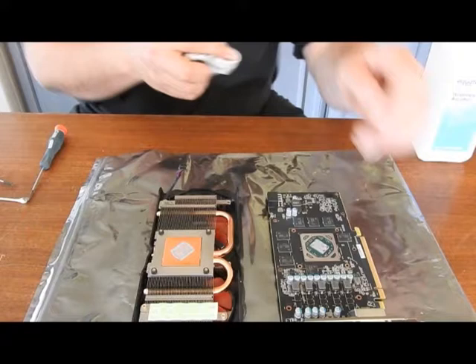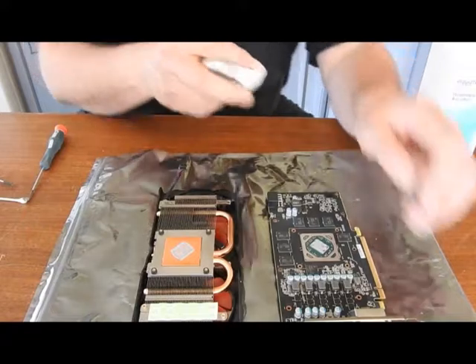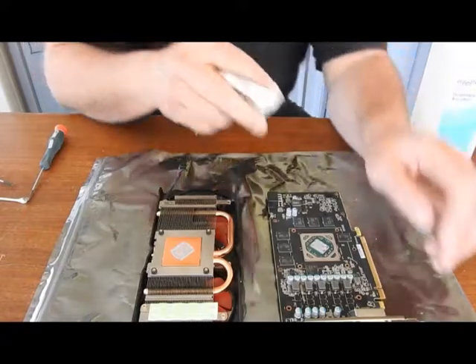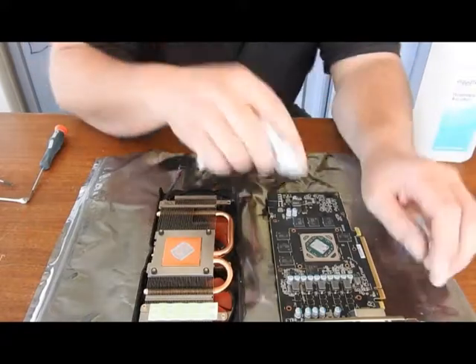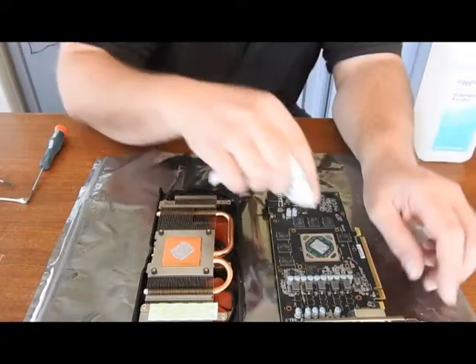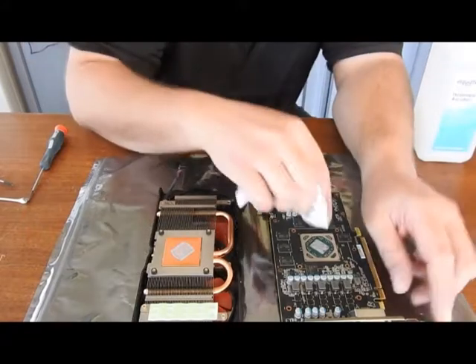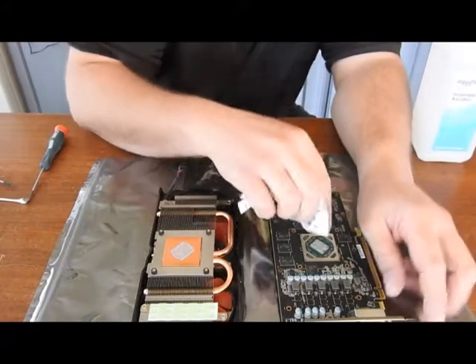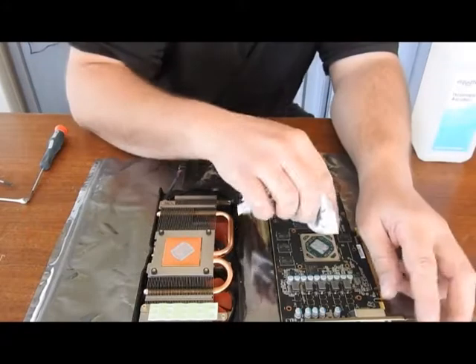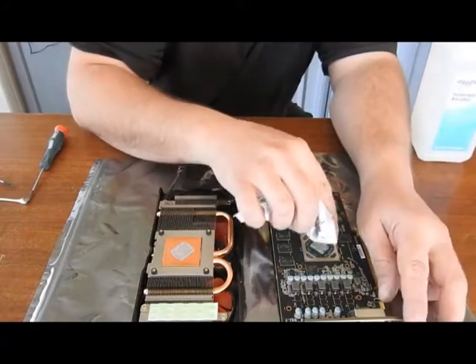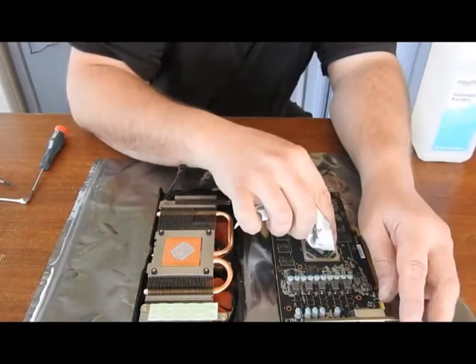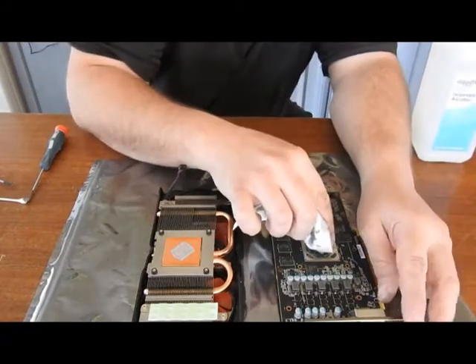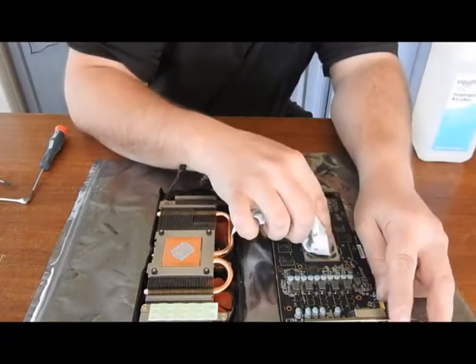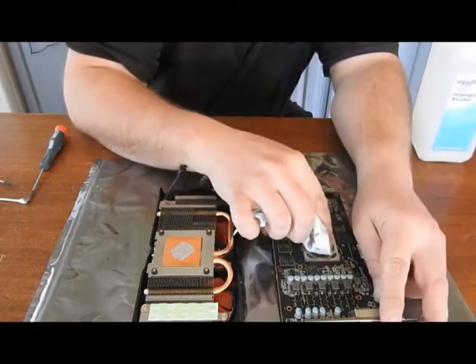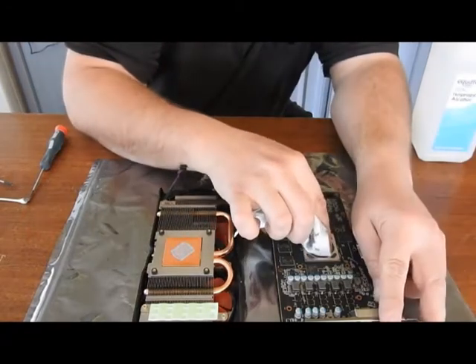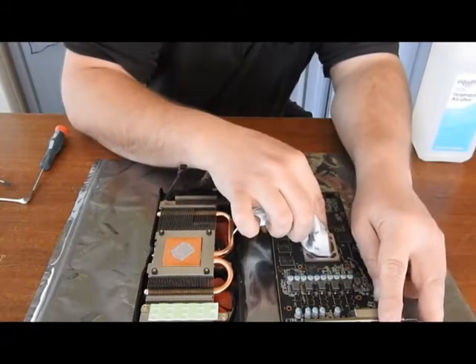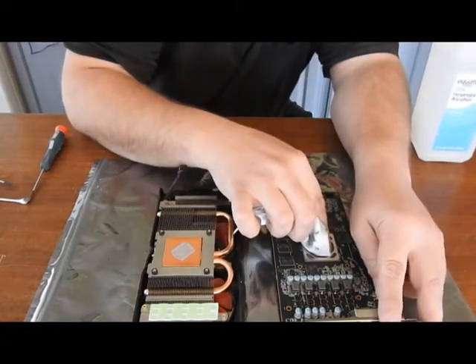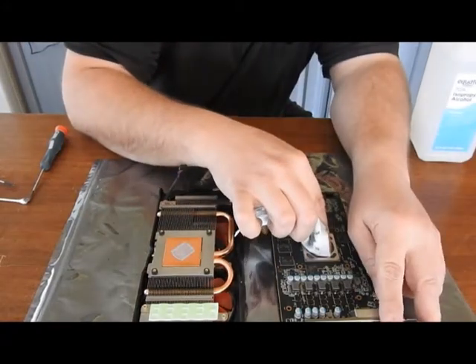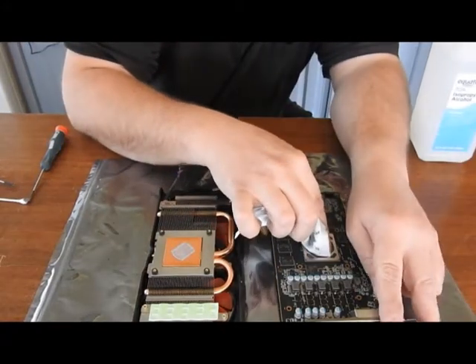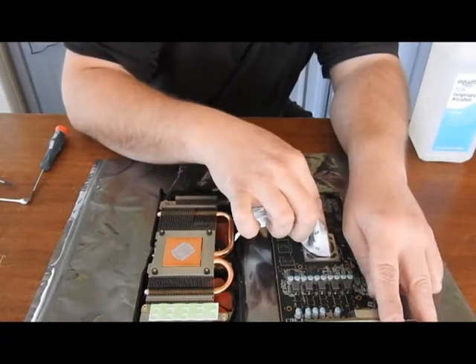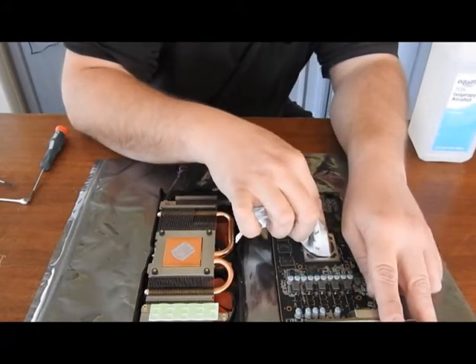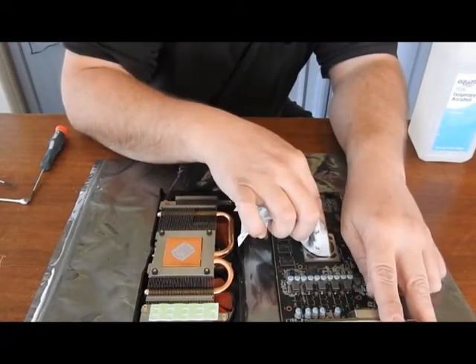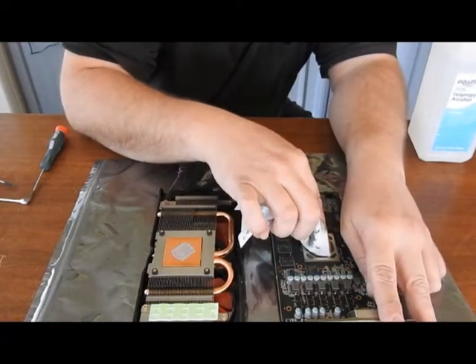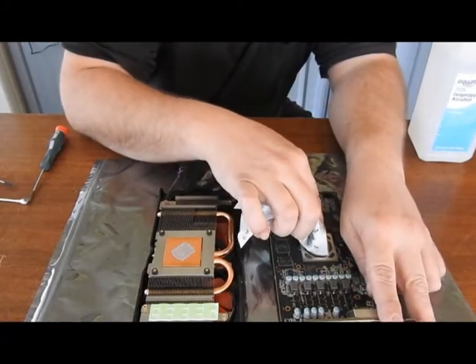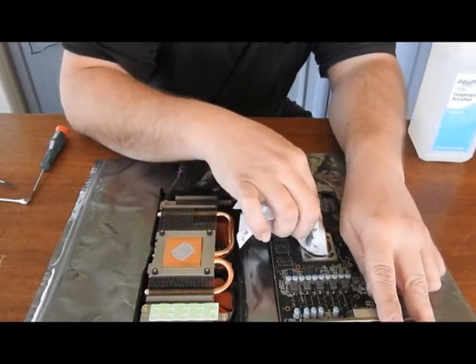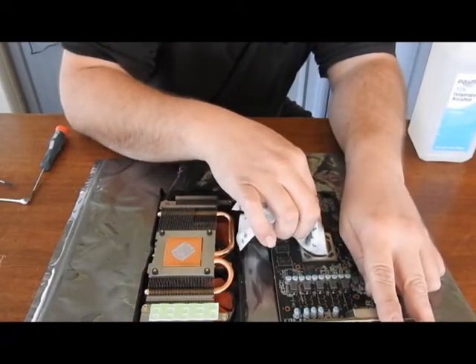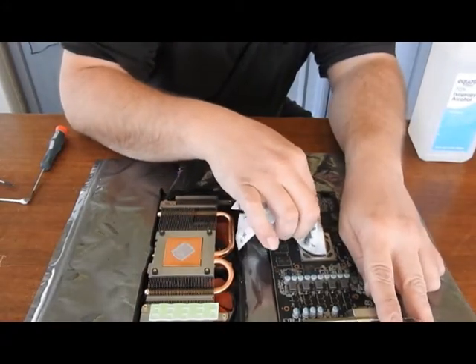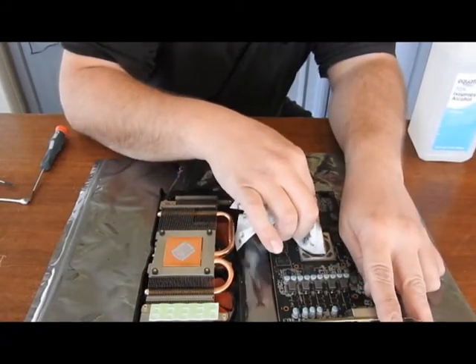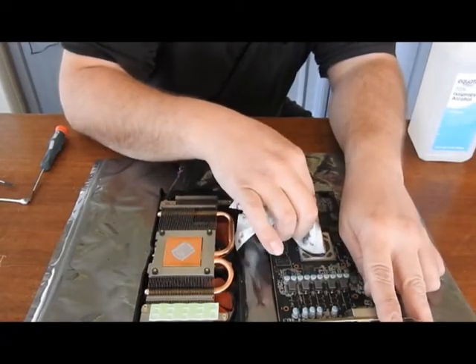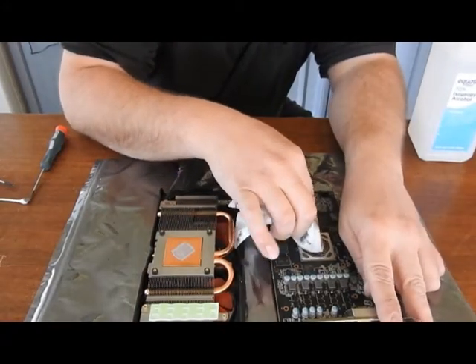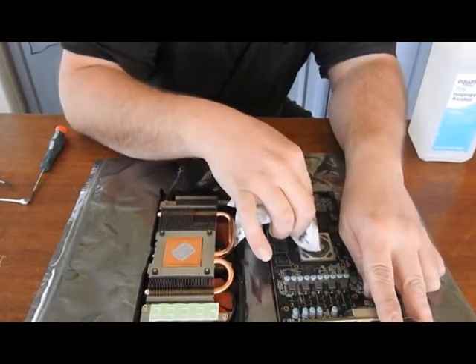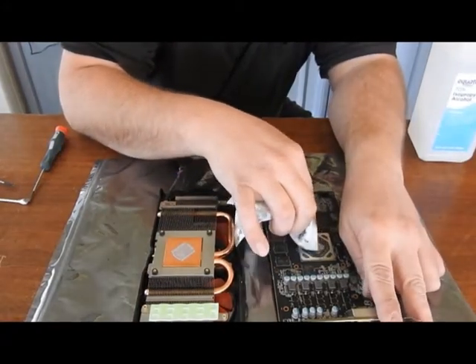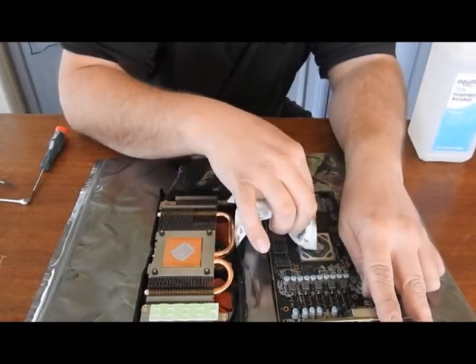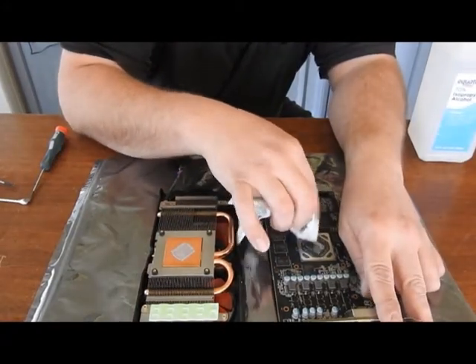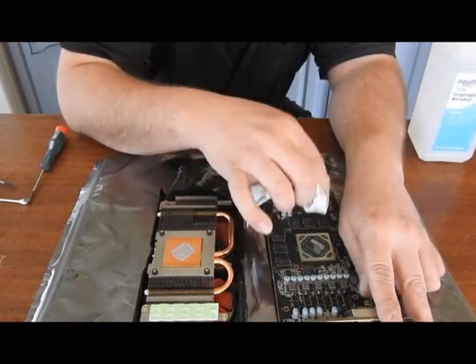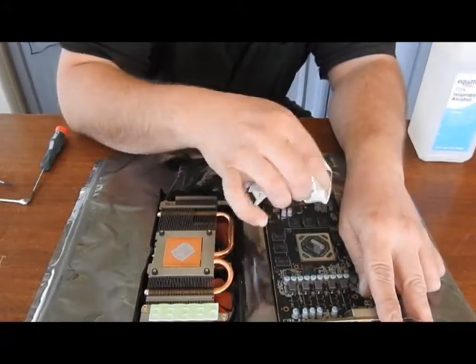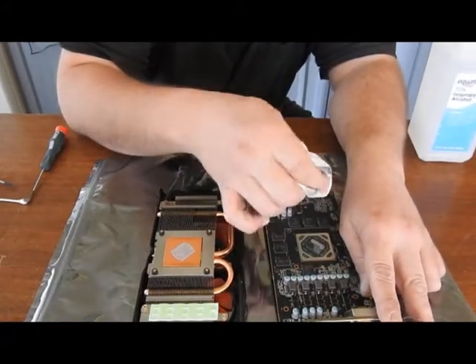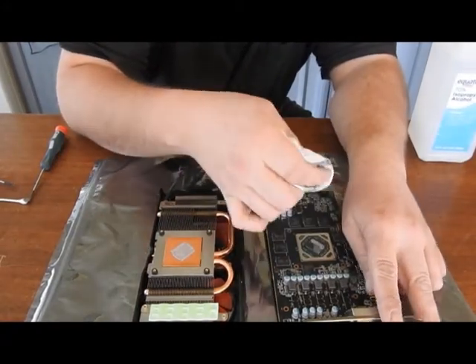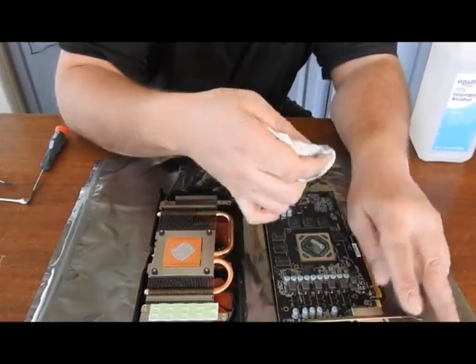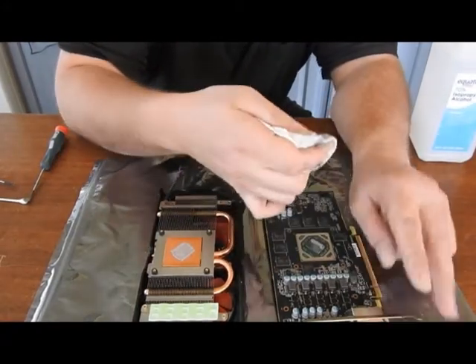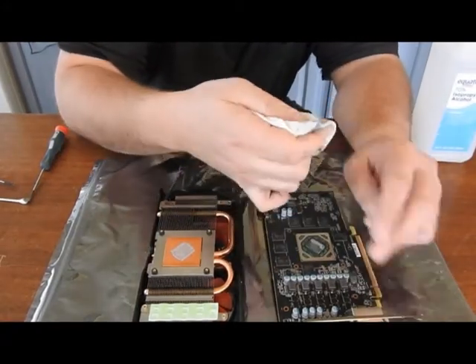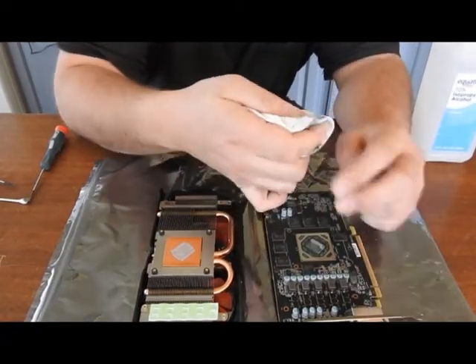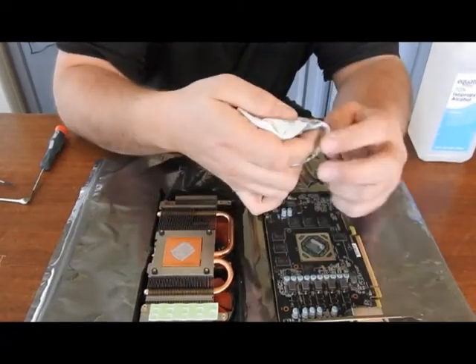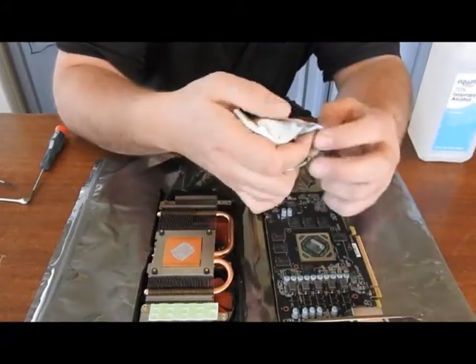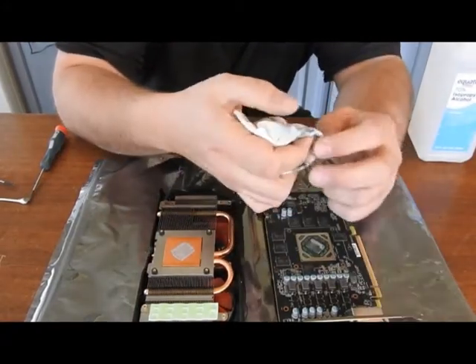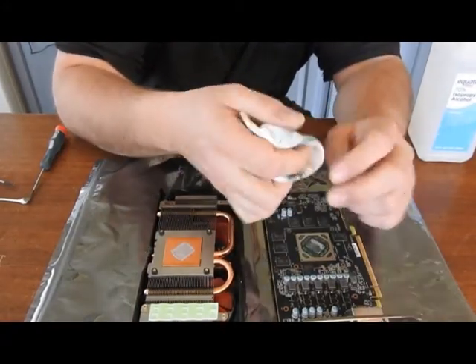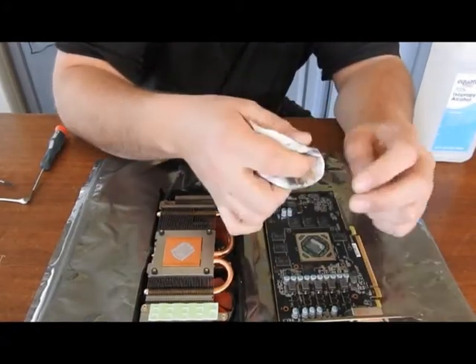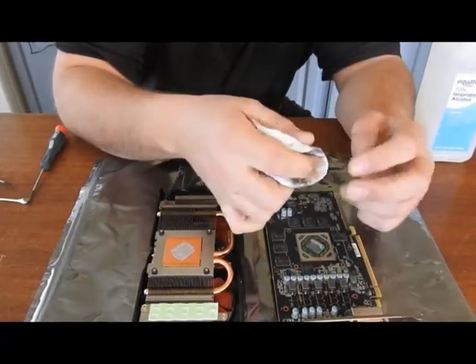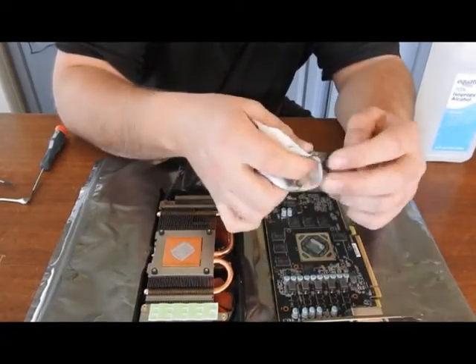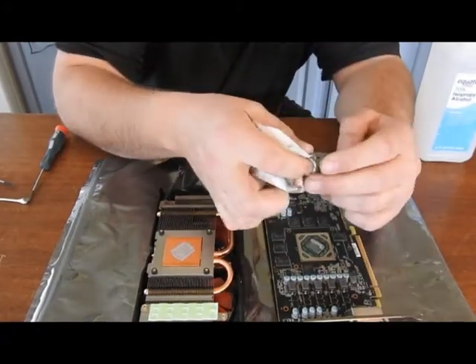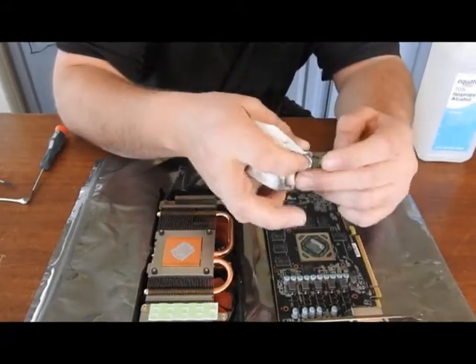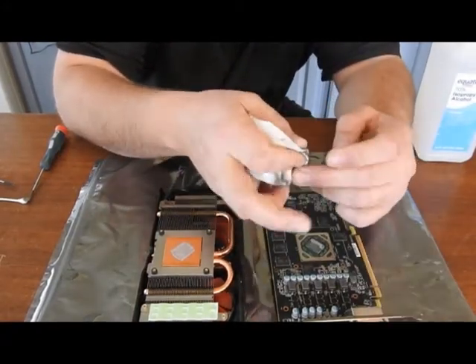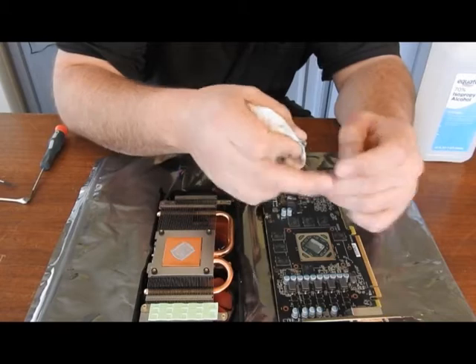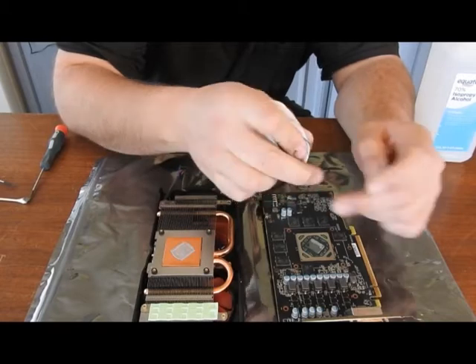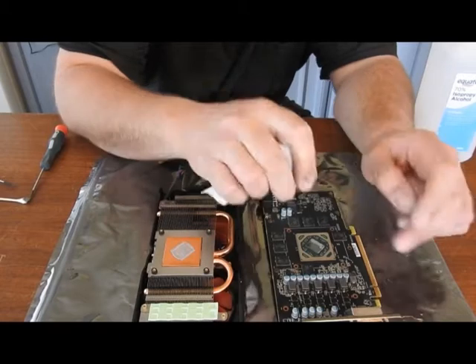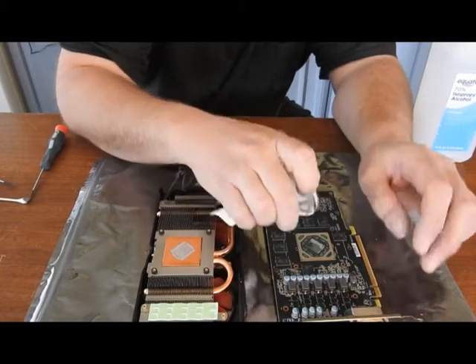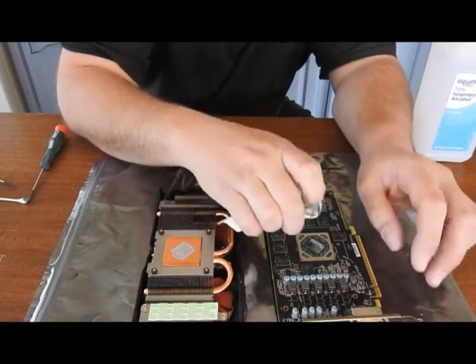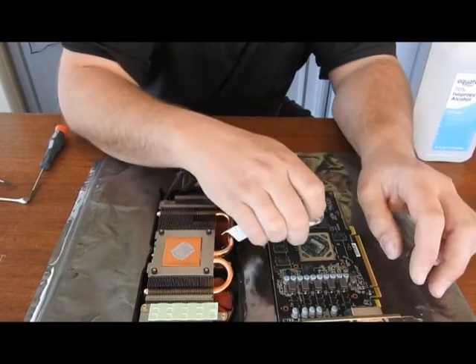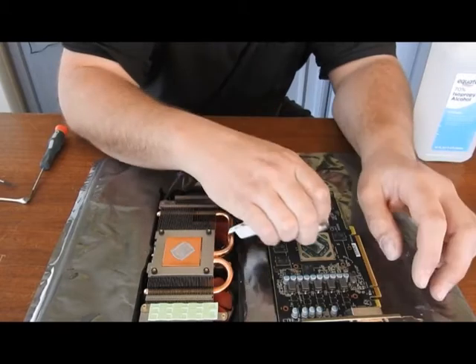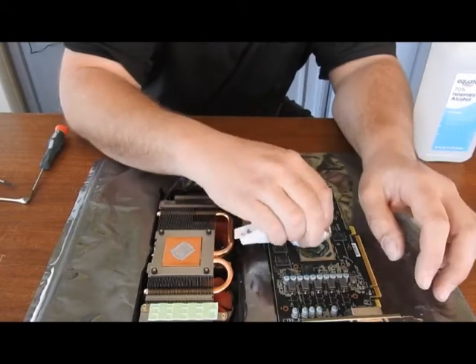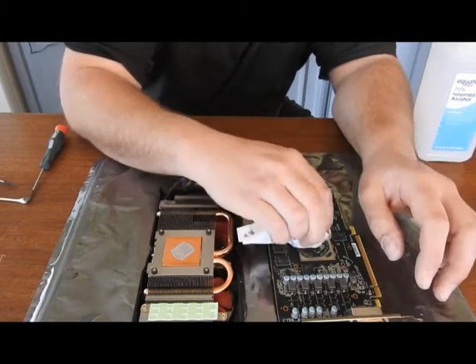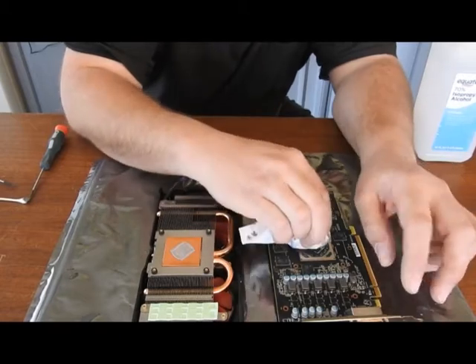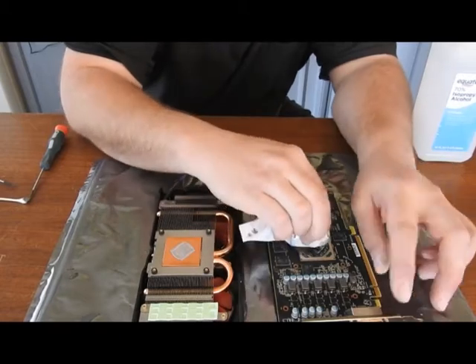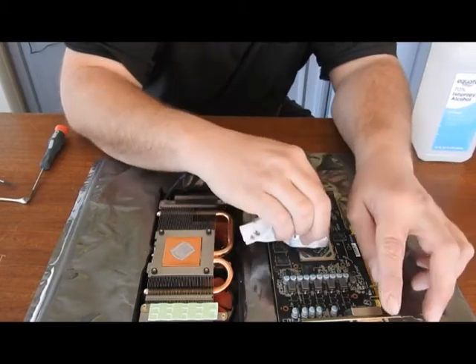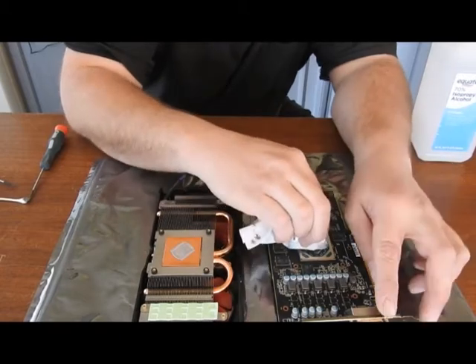Alright, this should be a pretty easy clean up. It looks really dry.